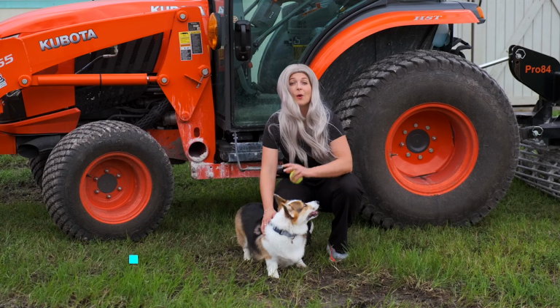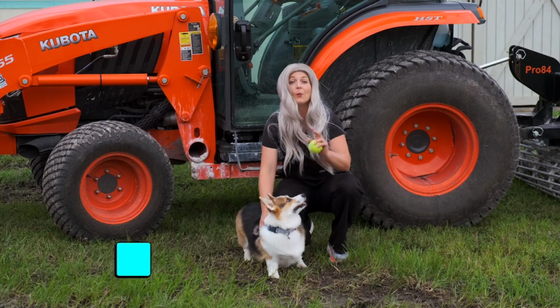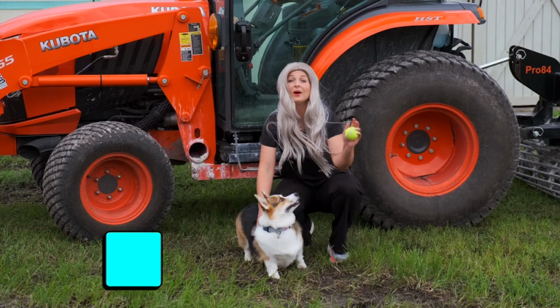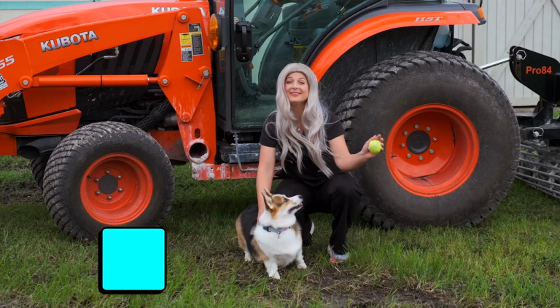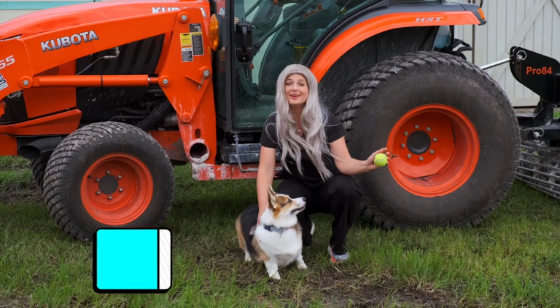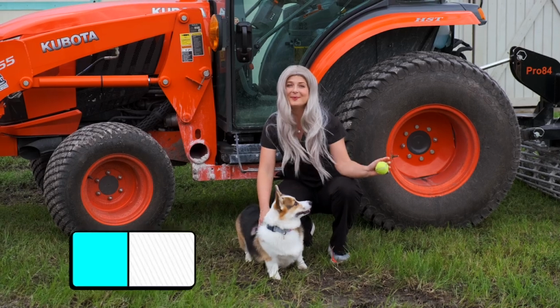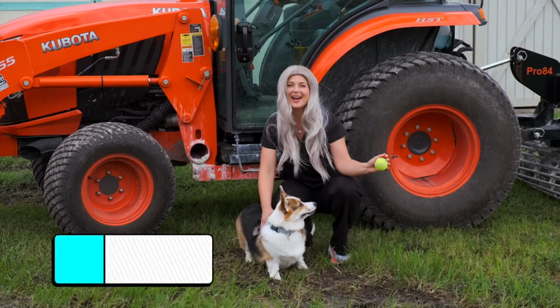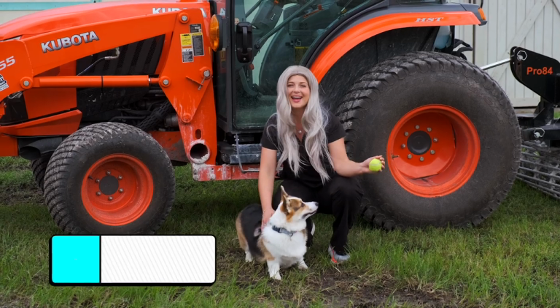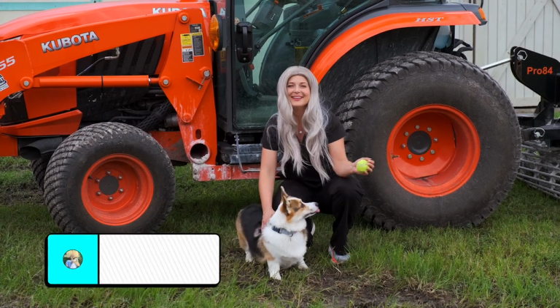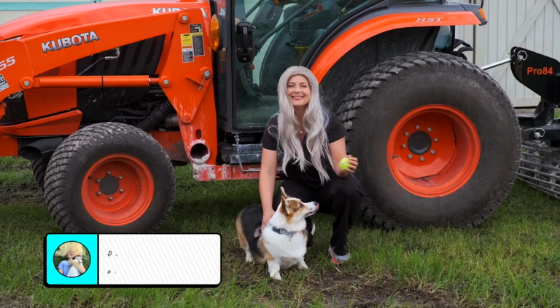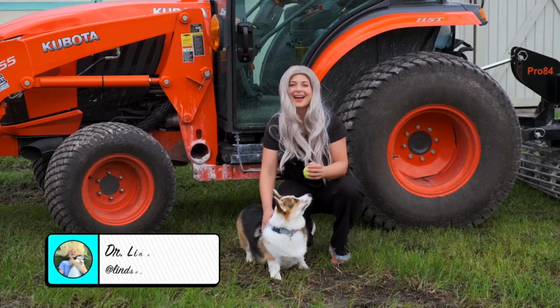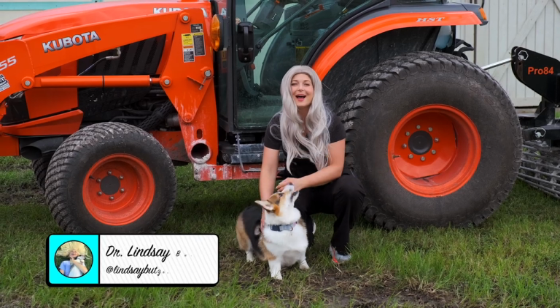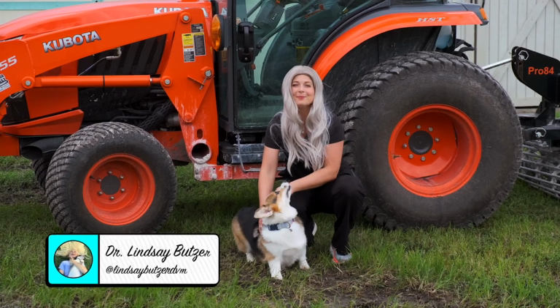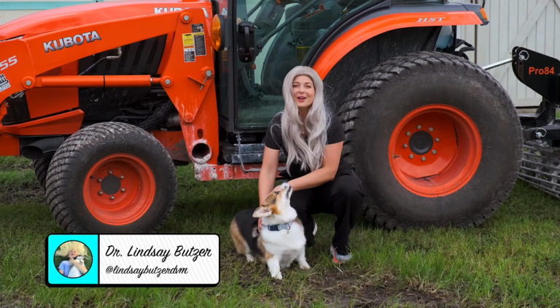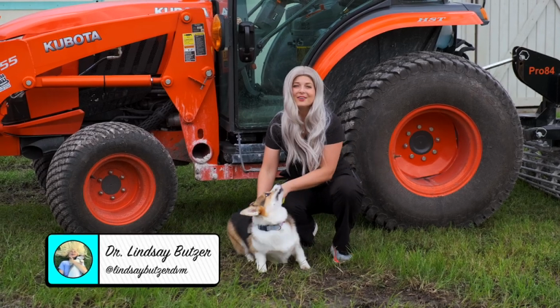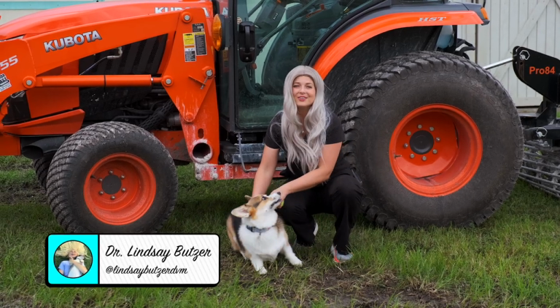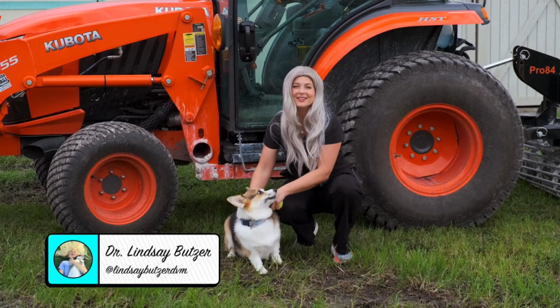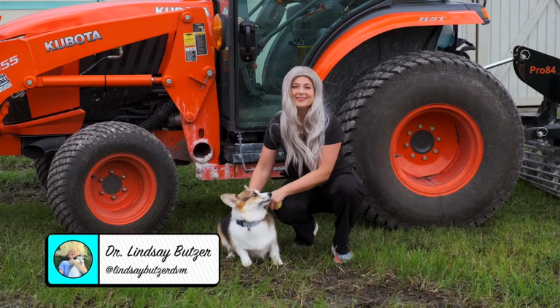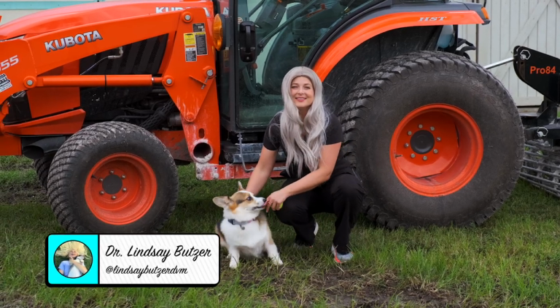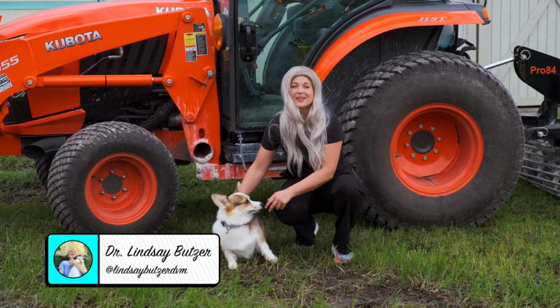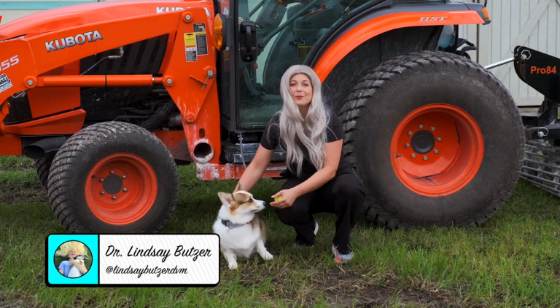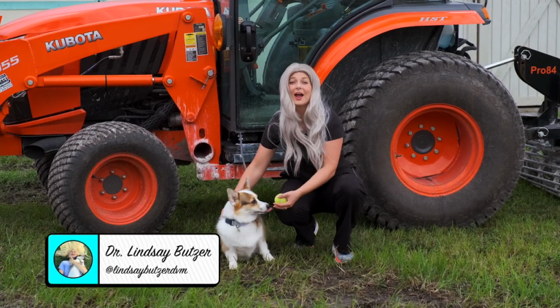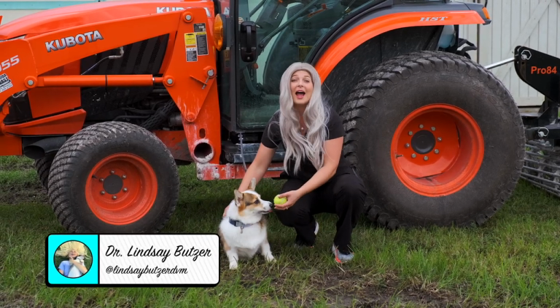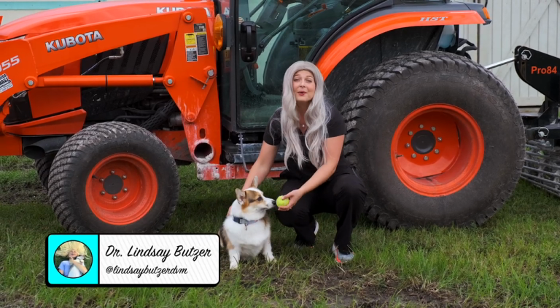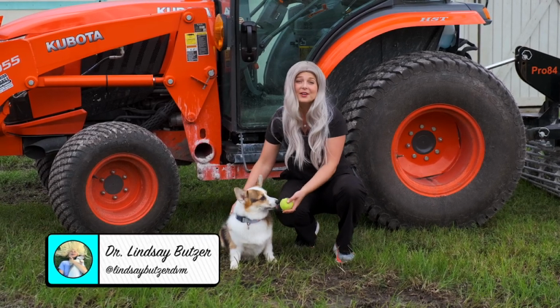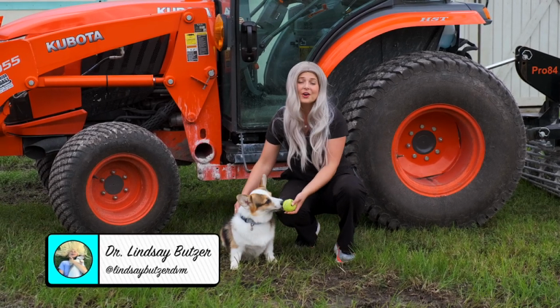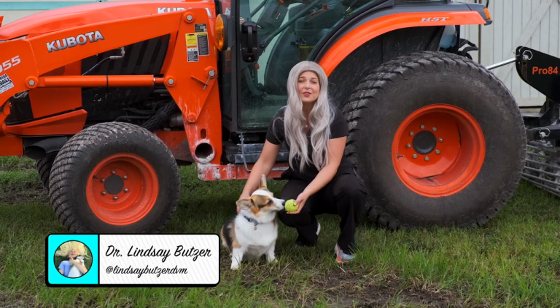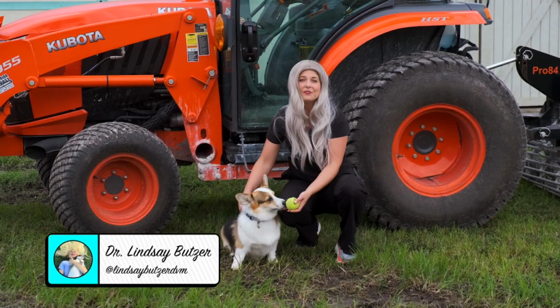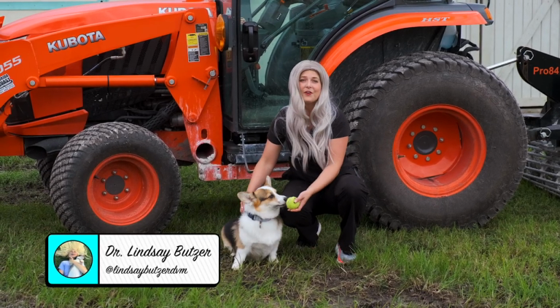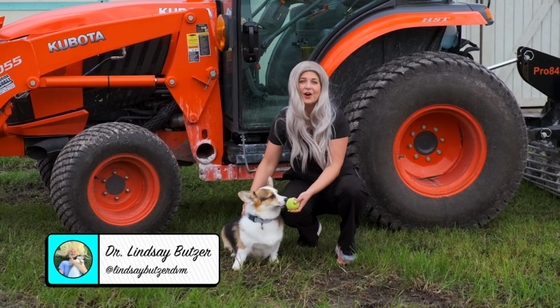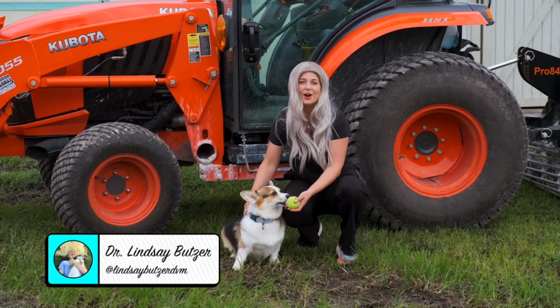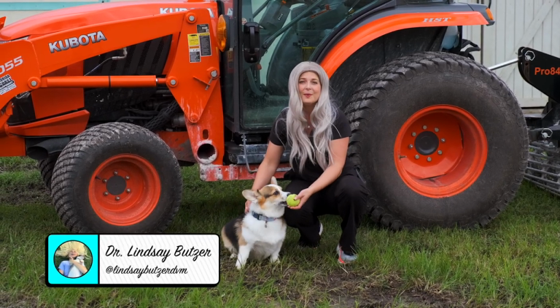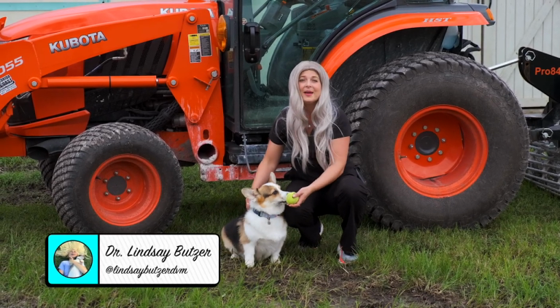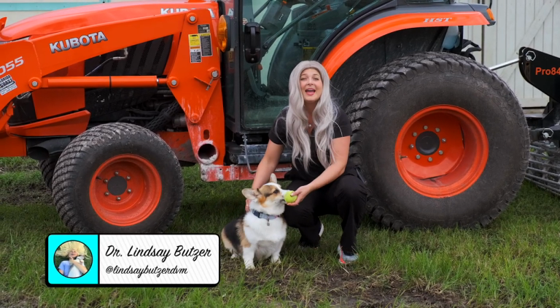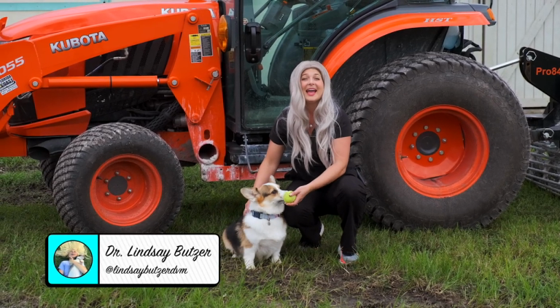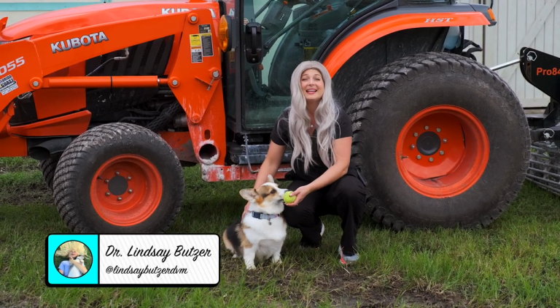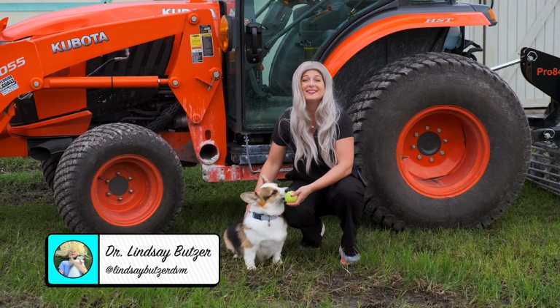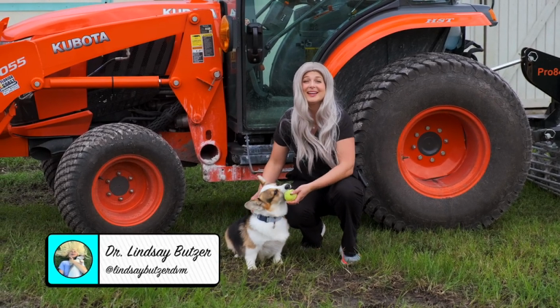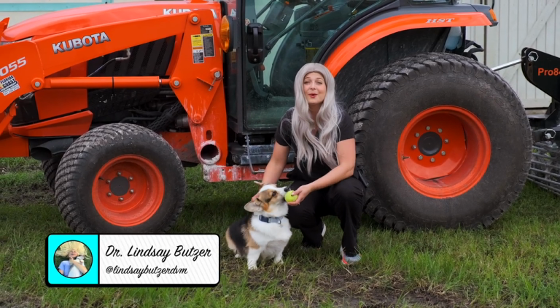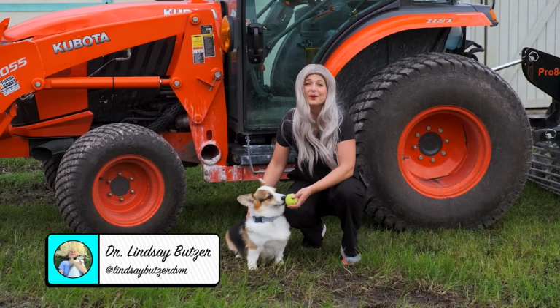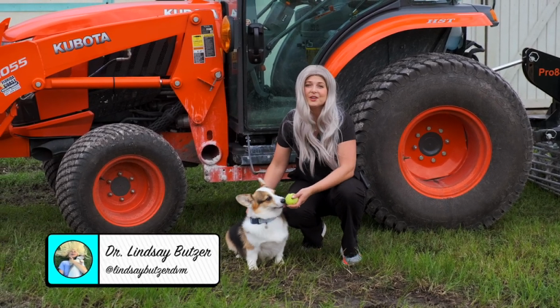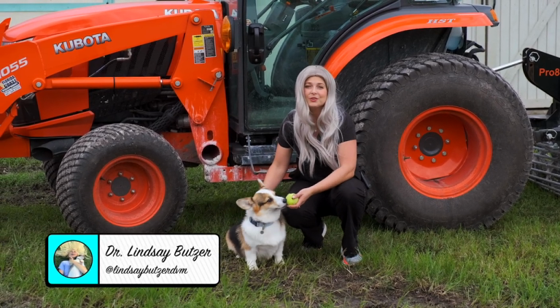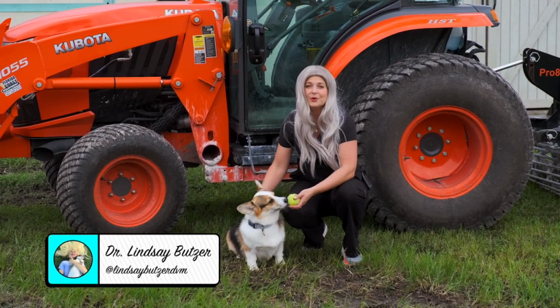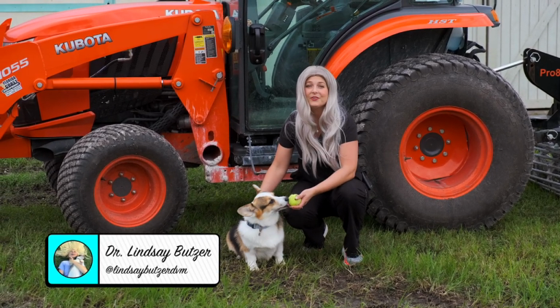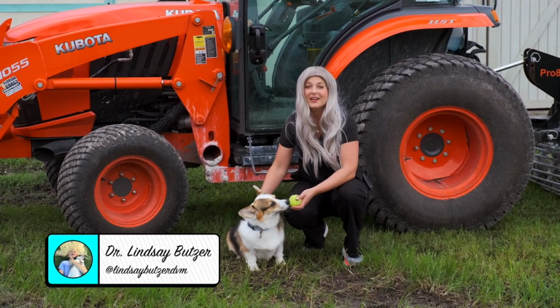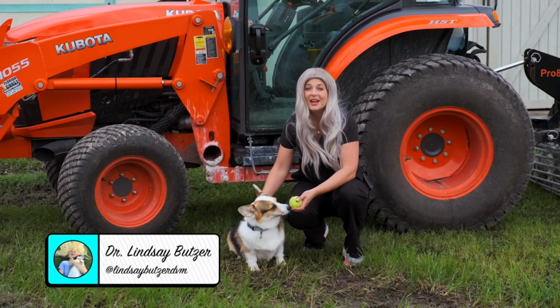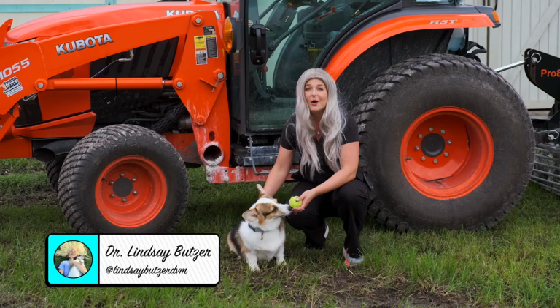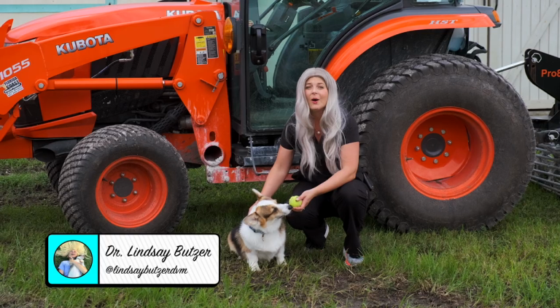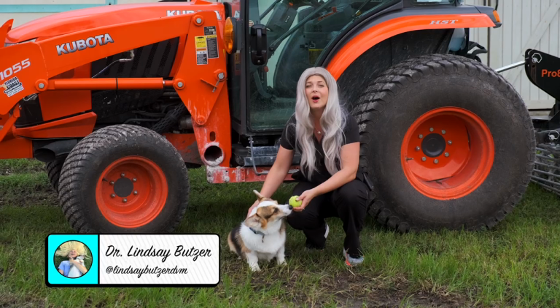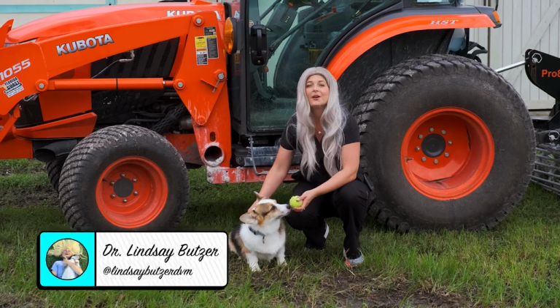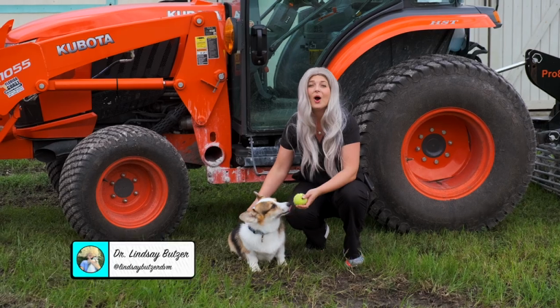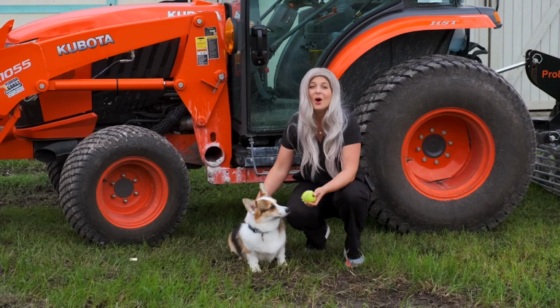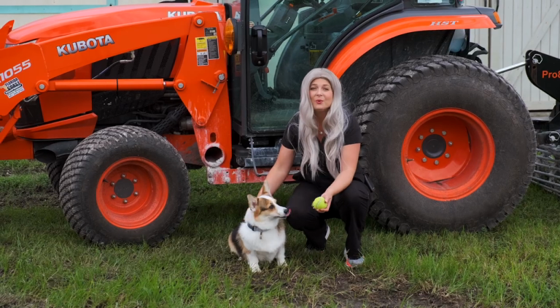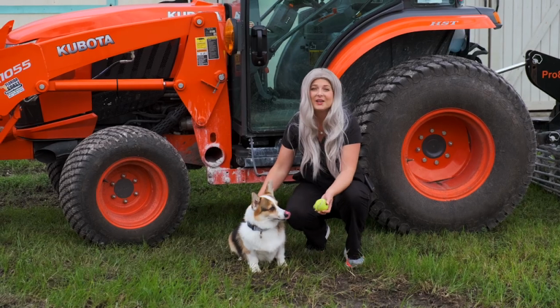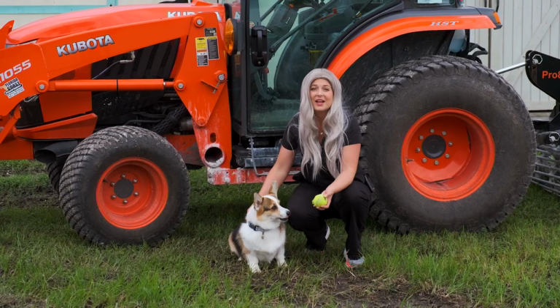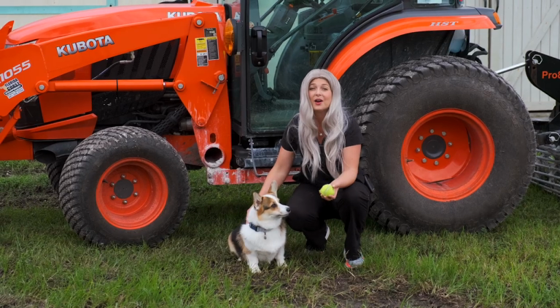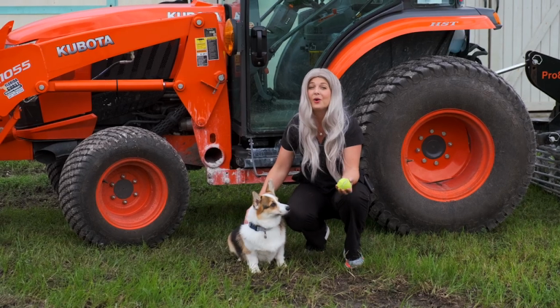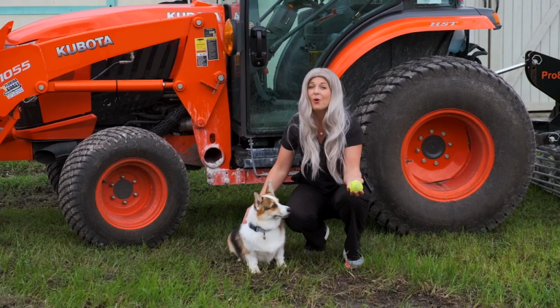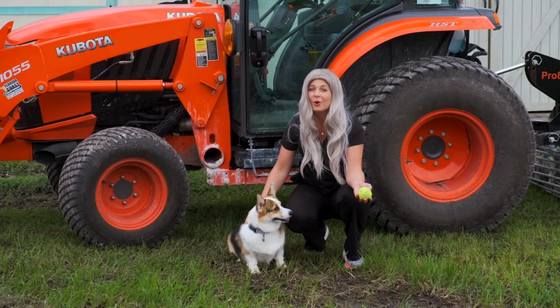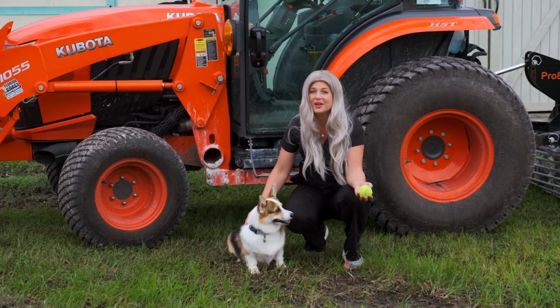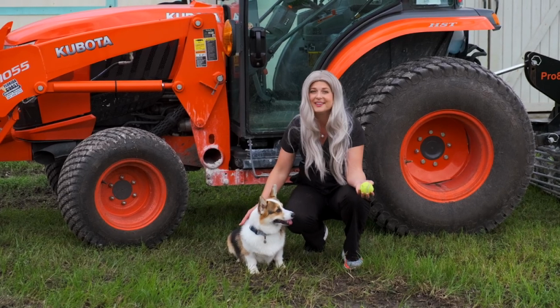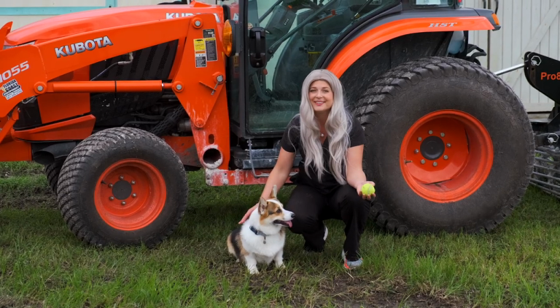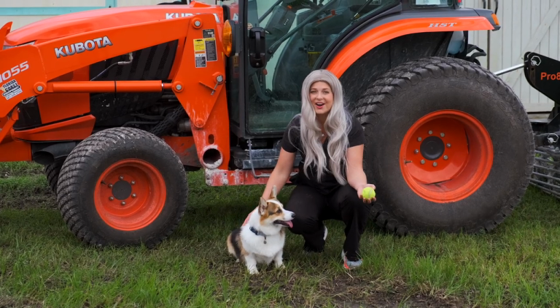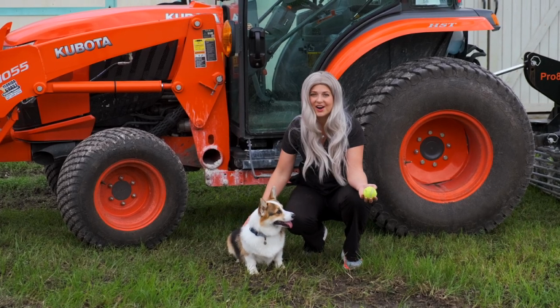What's up guys? I'm Dr. Lindsey. We're out here on the farm and today we're going to do a video on owning a corgi dog.